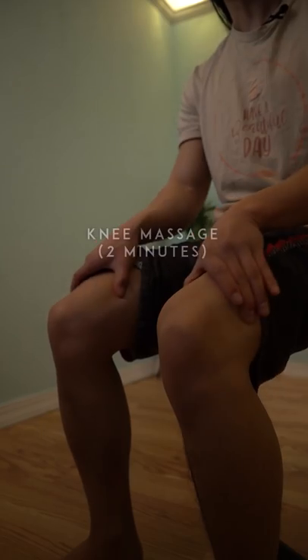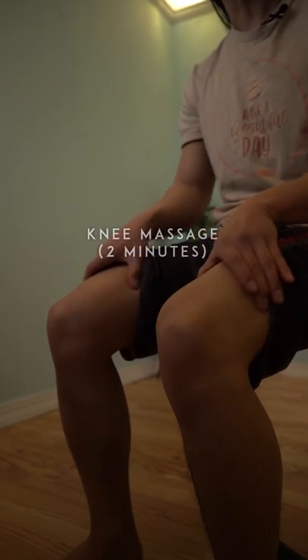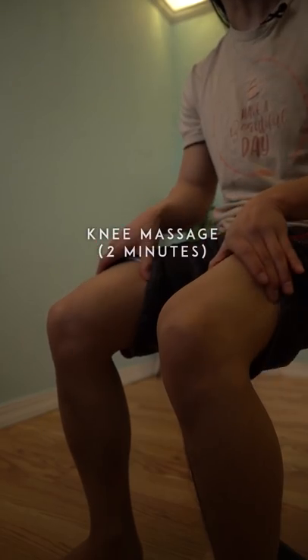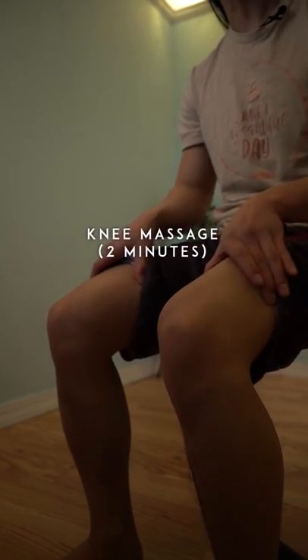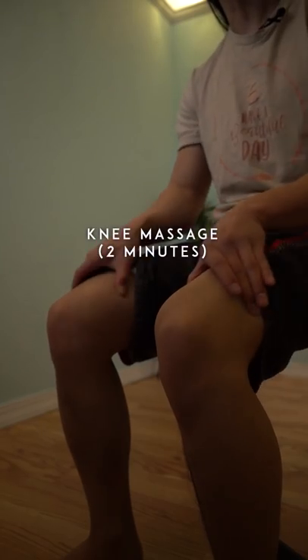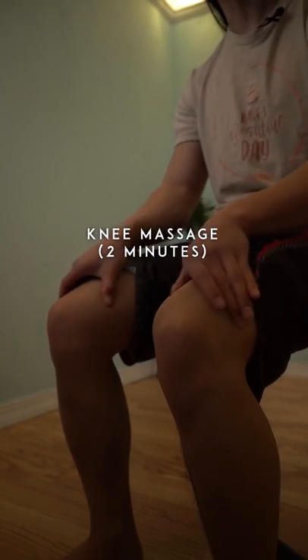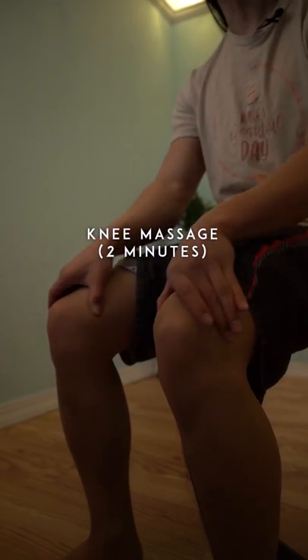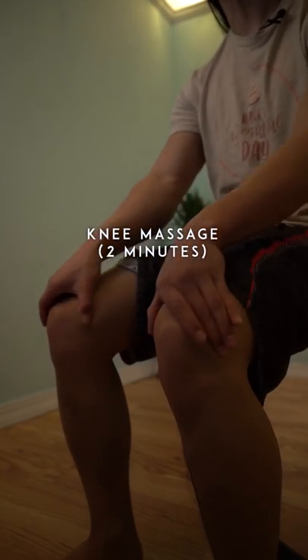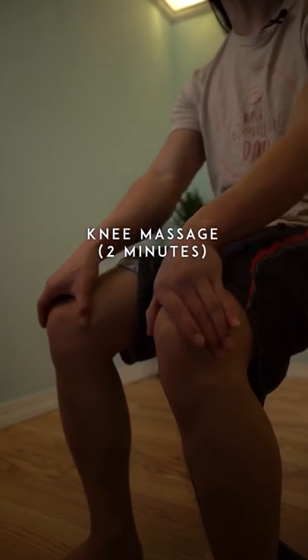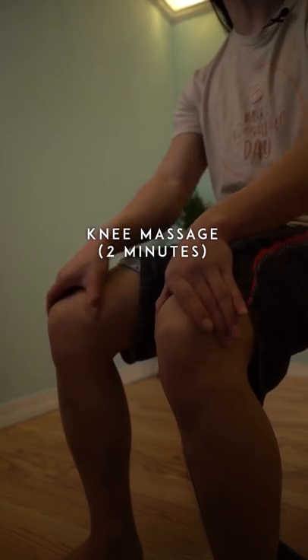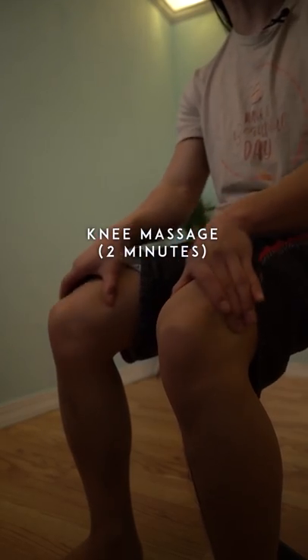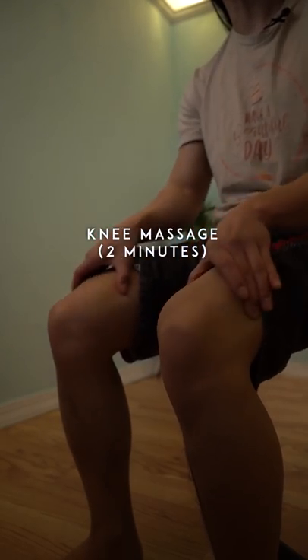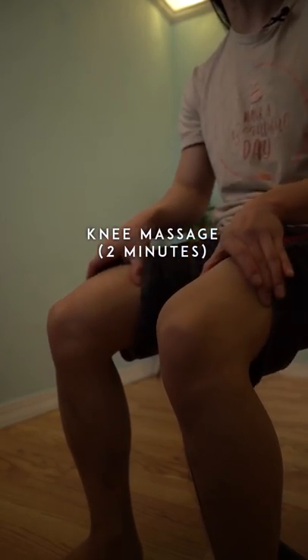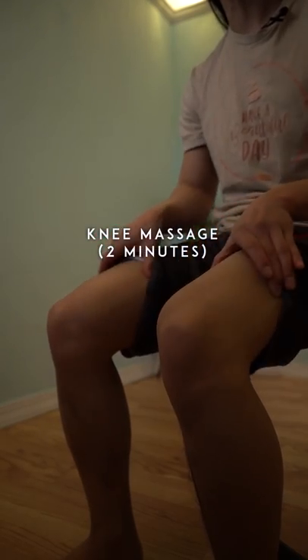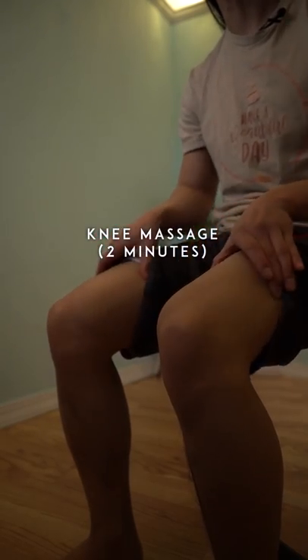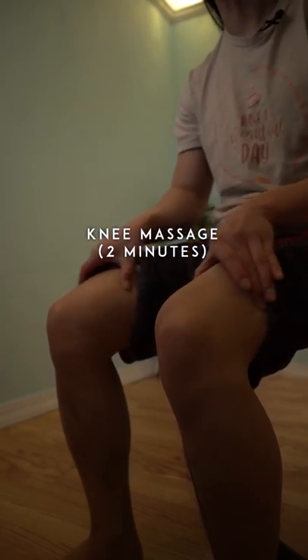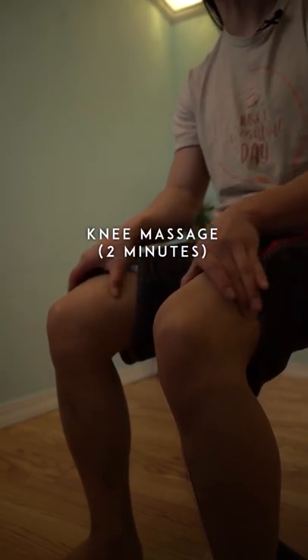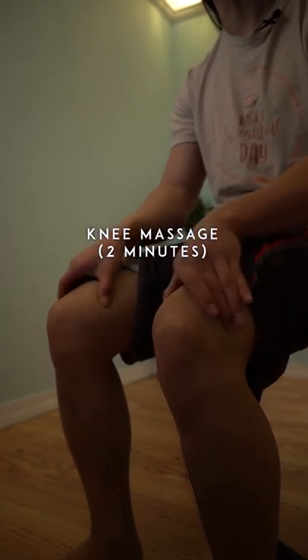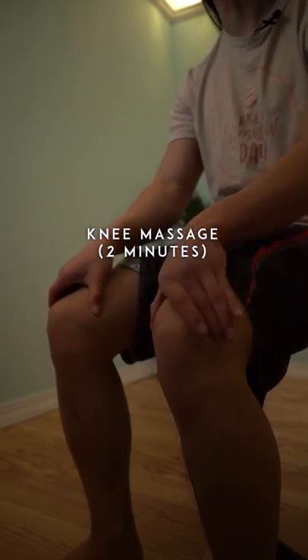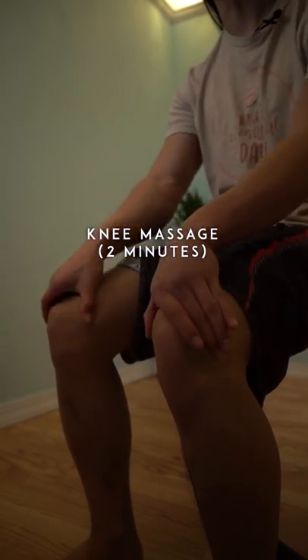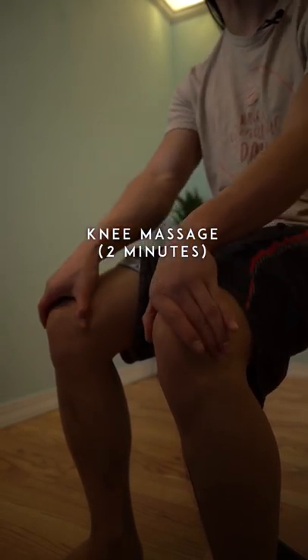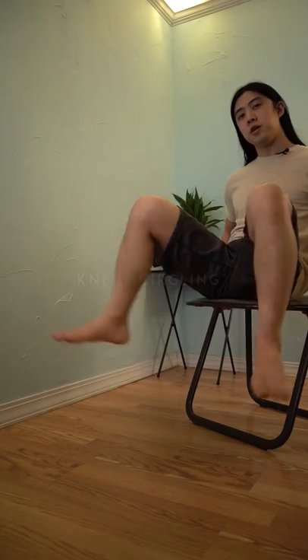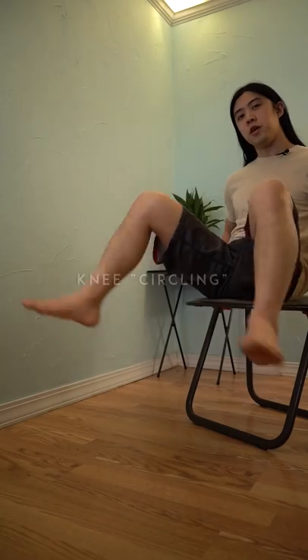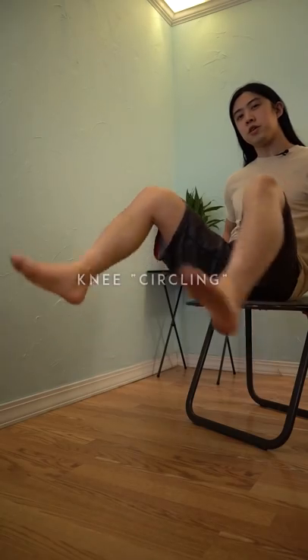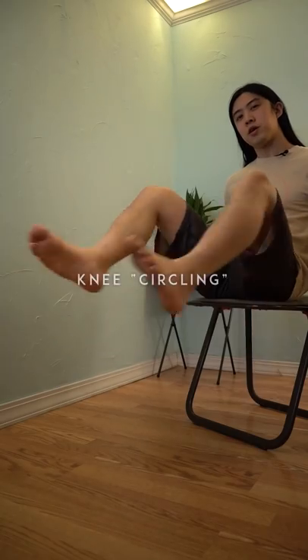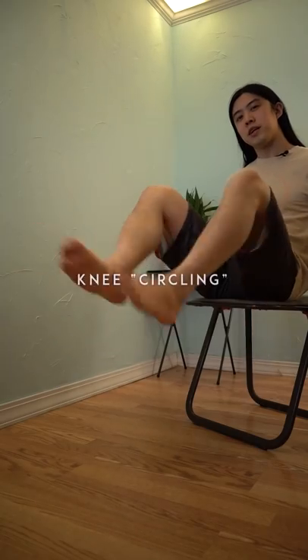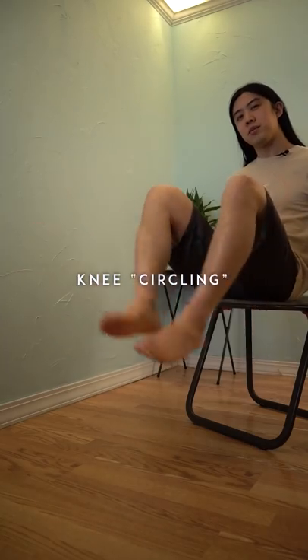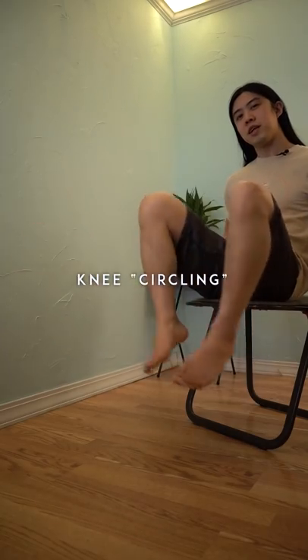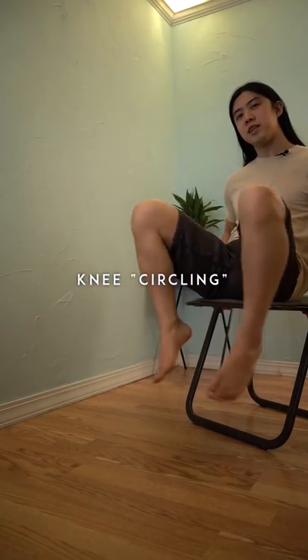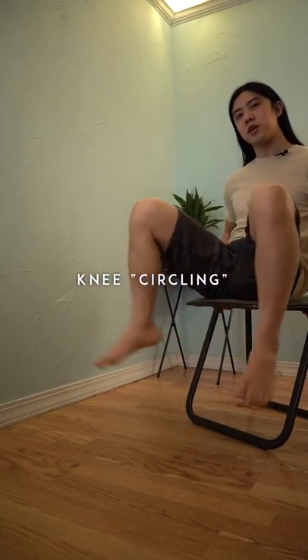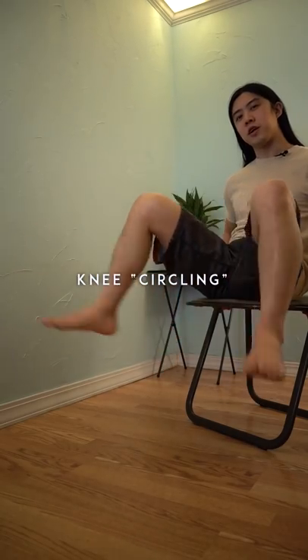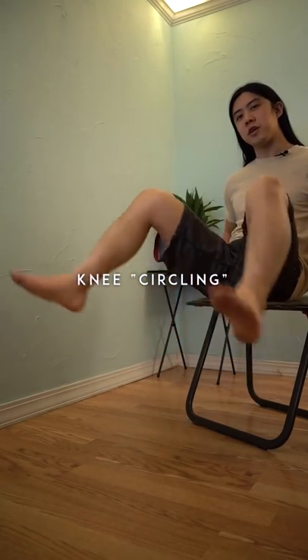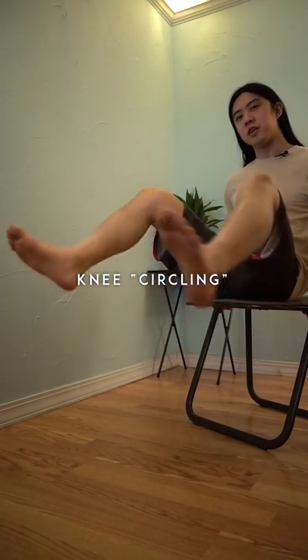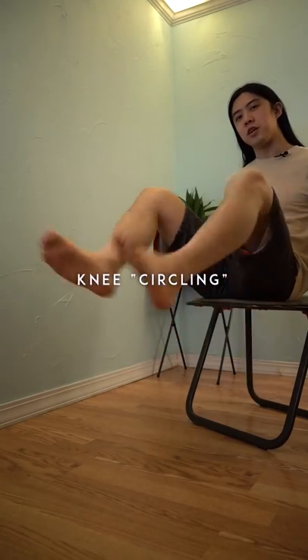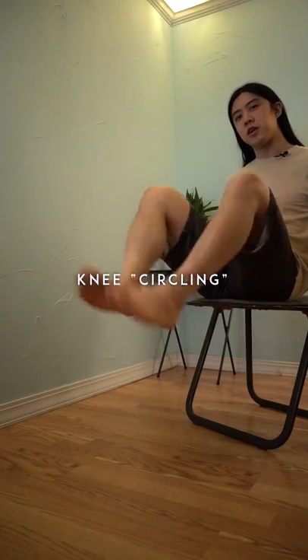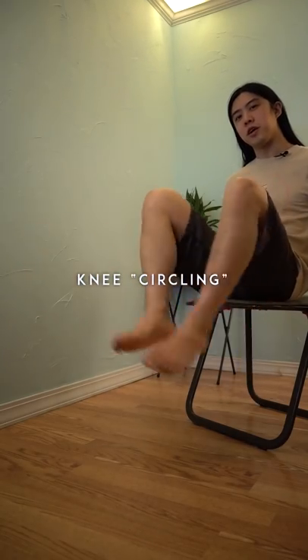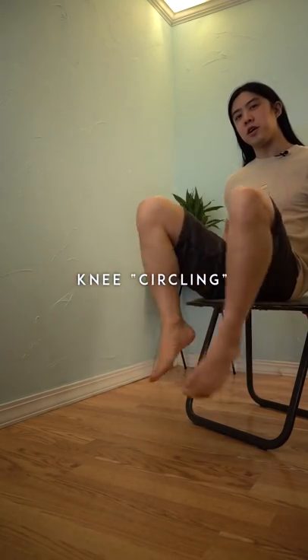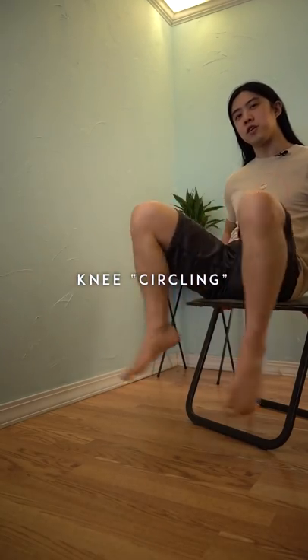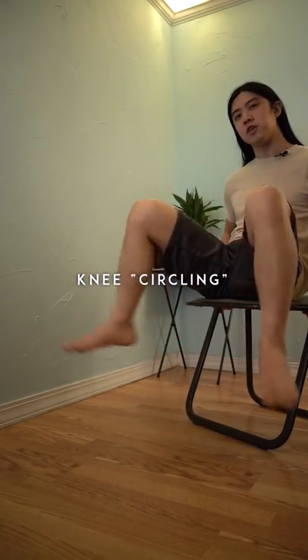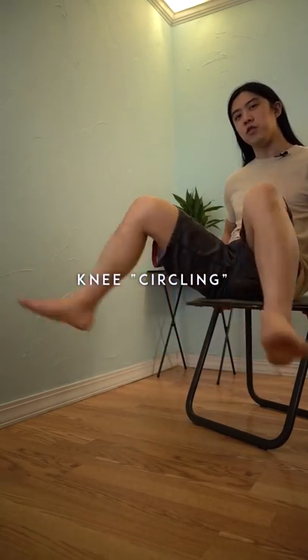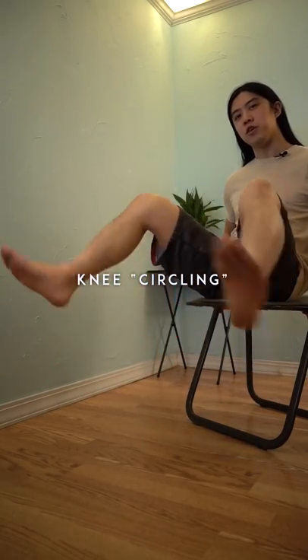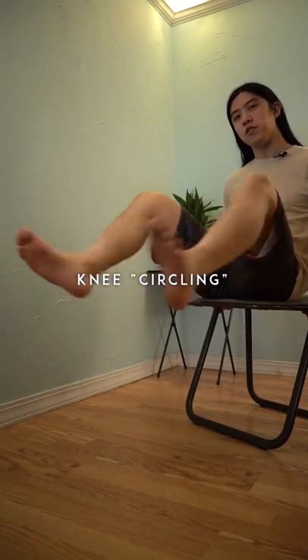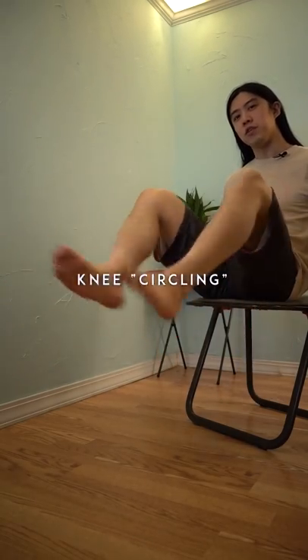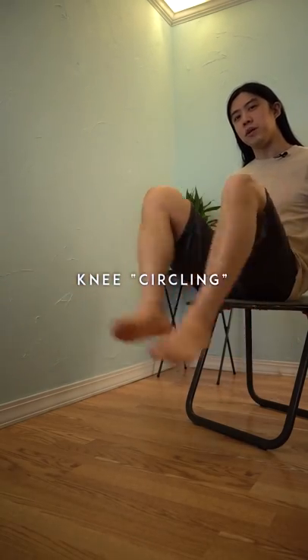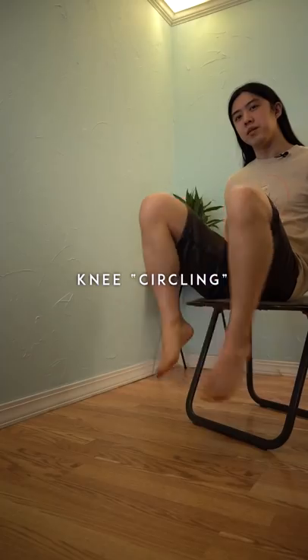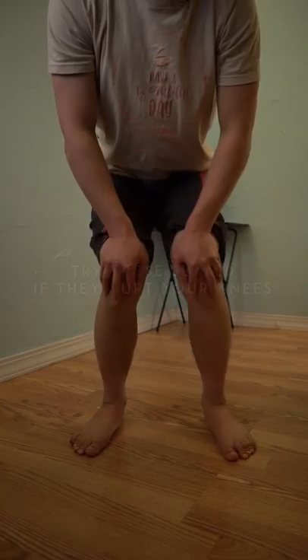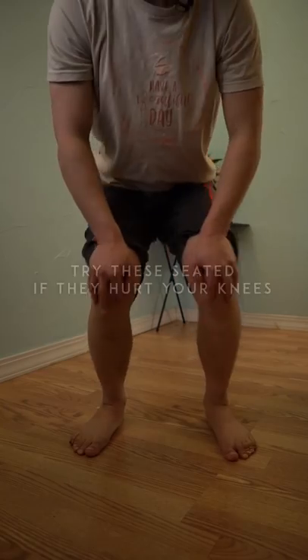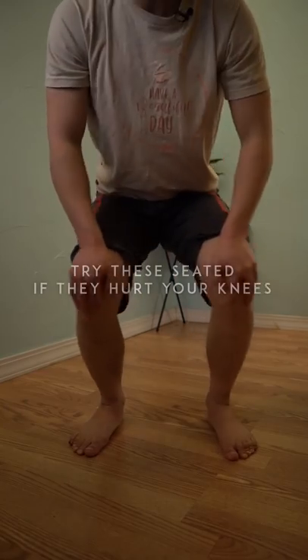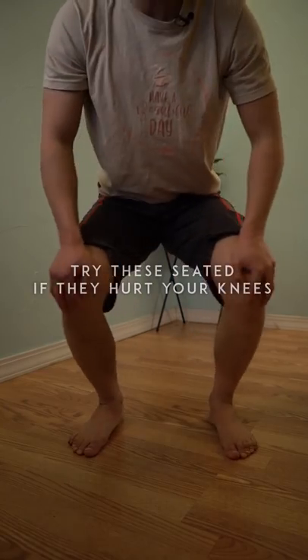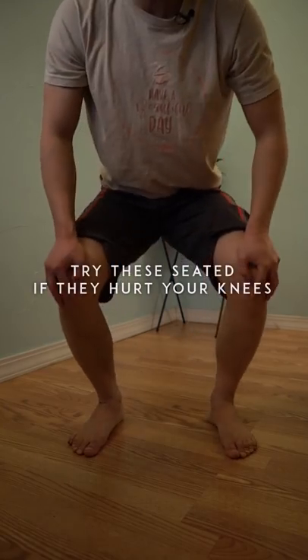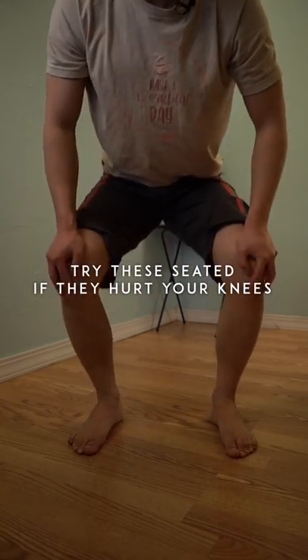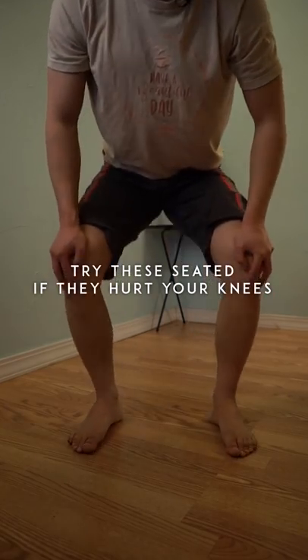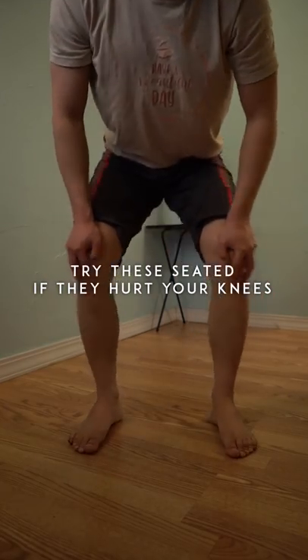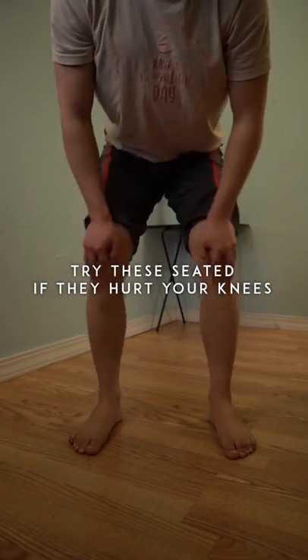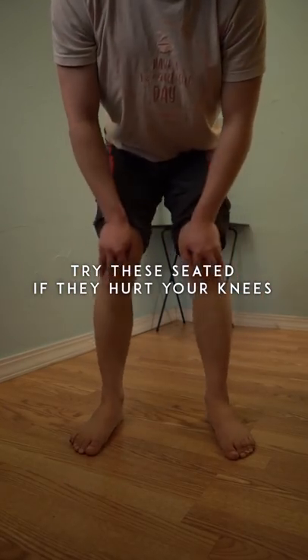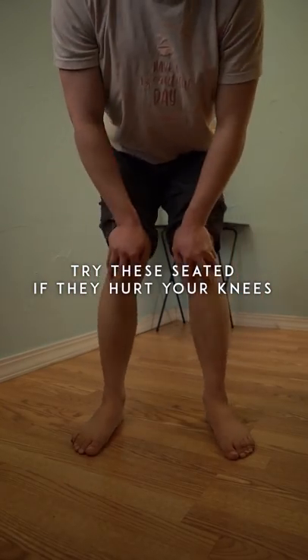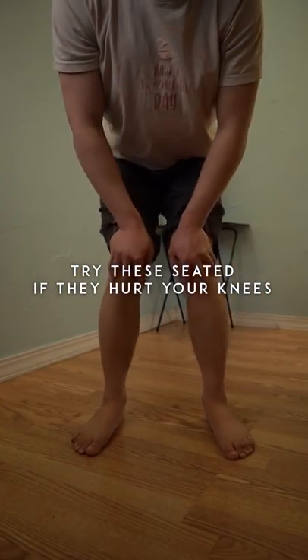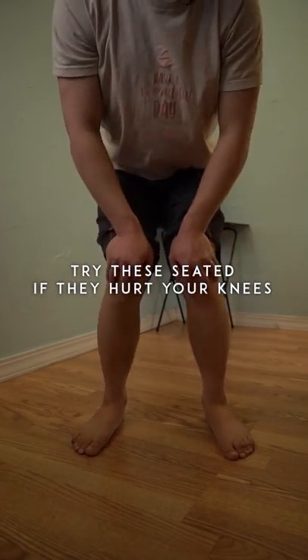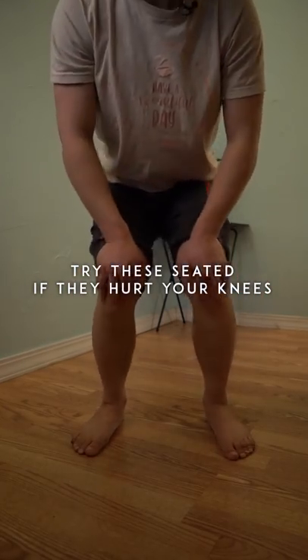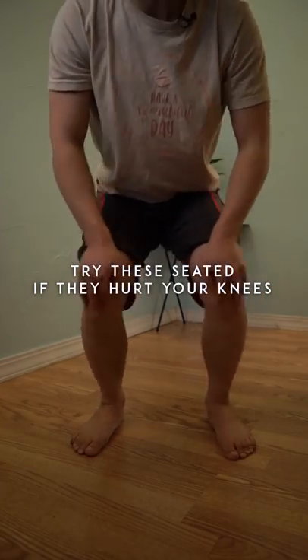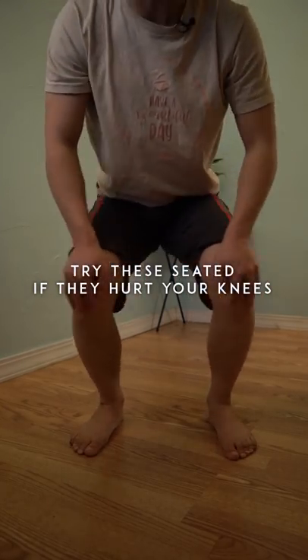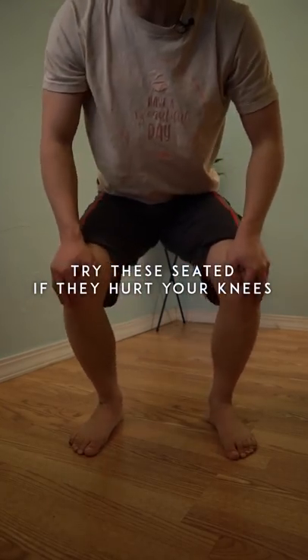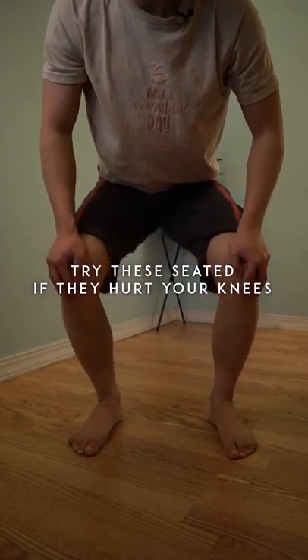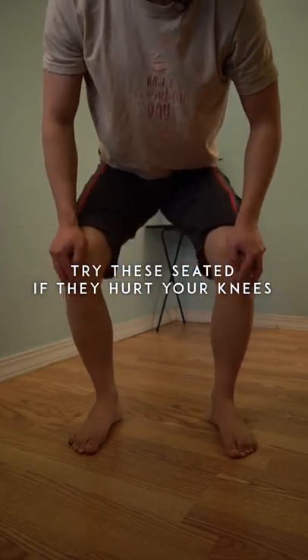Afterwards, sit down and massage around your knees for a couple minutes. You can also try some knee circling to circulate your synovial fluid. I recommend doing these seated and not while you're standing.